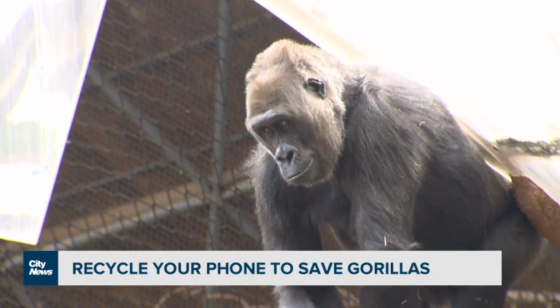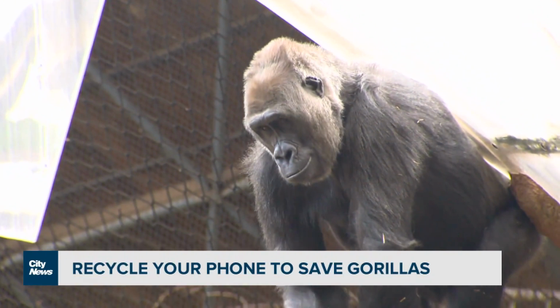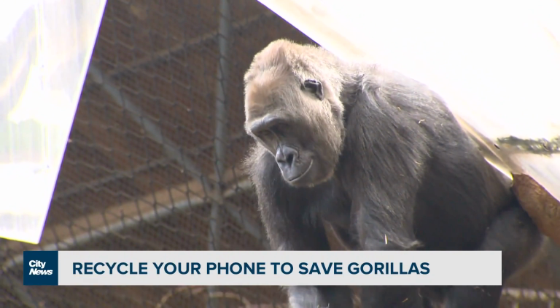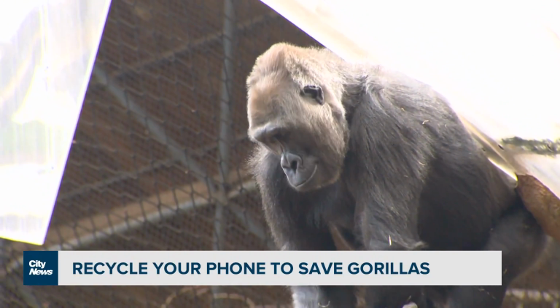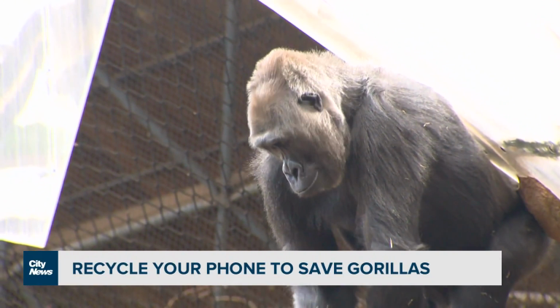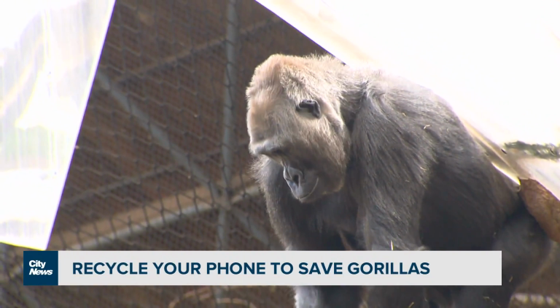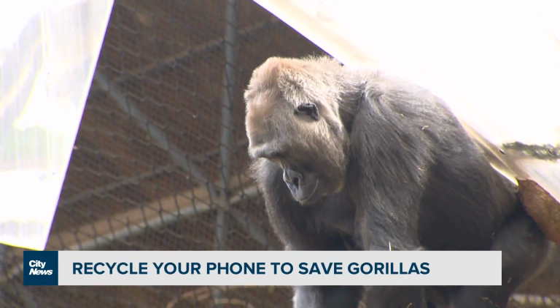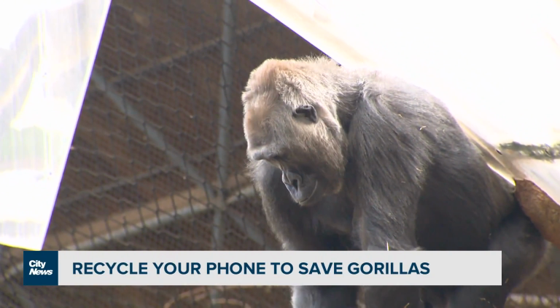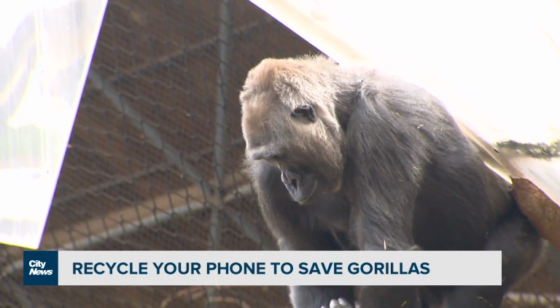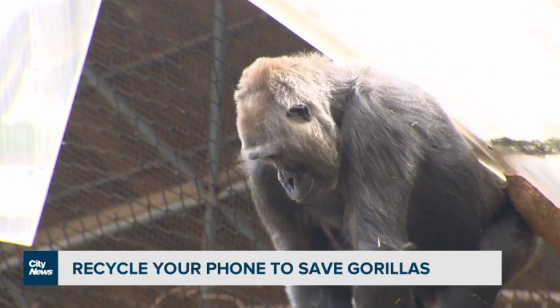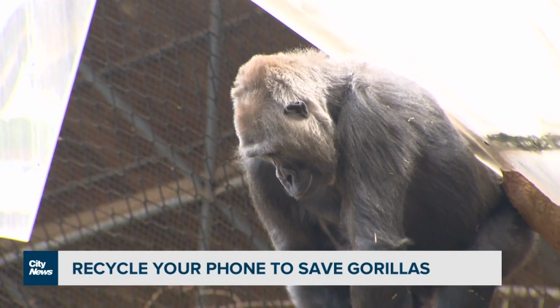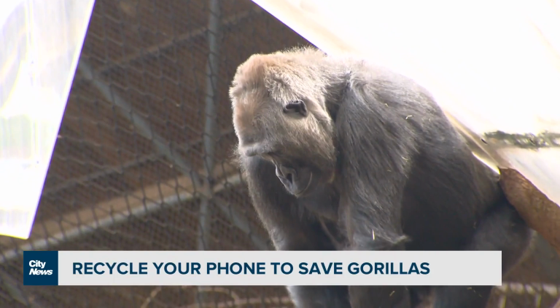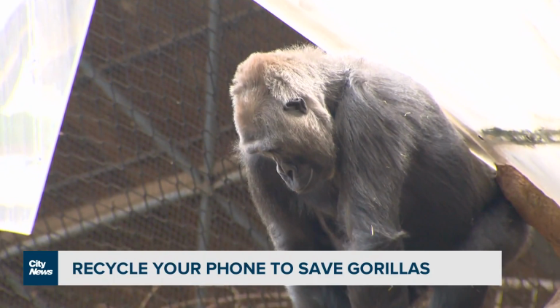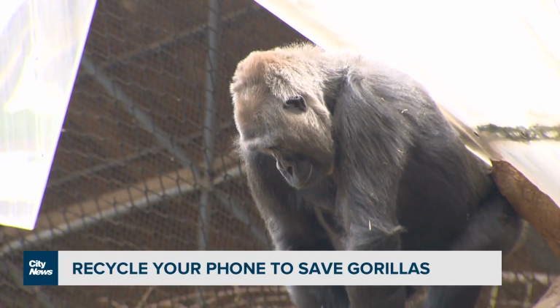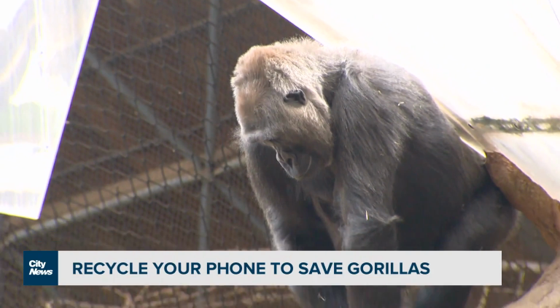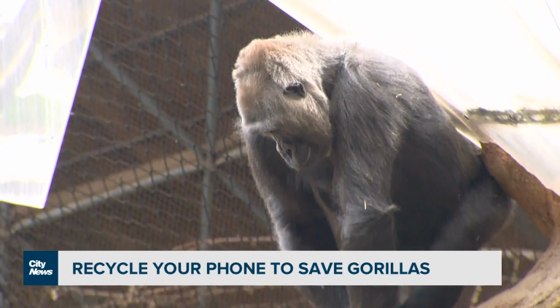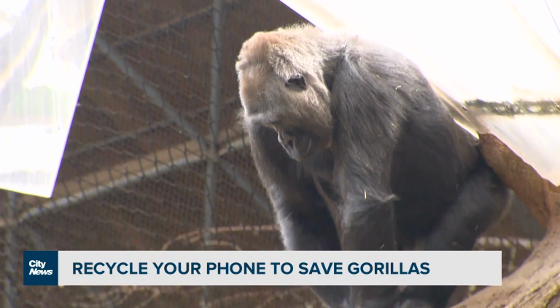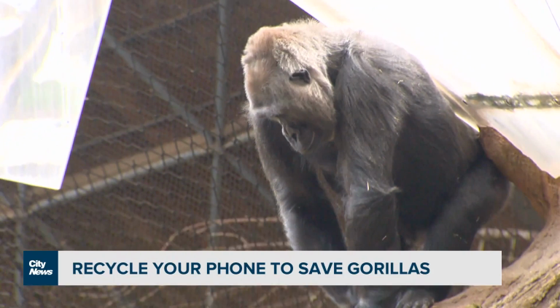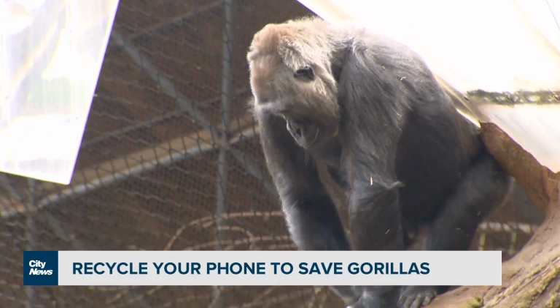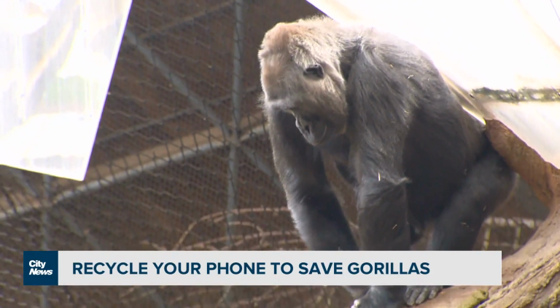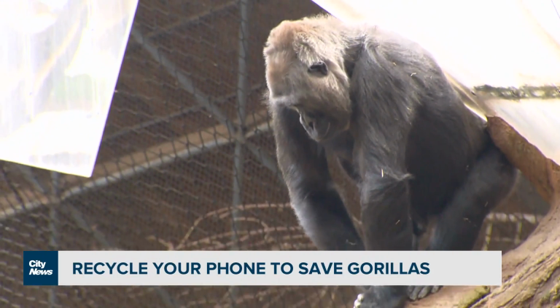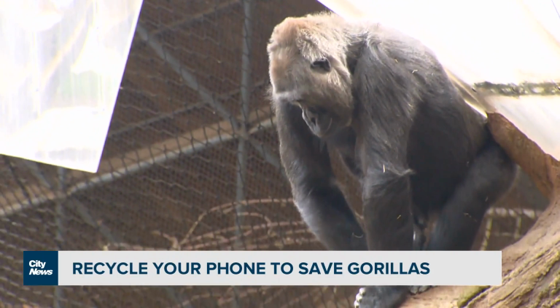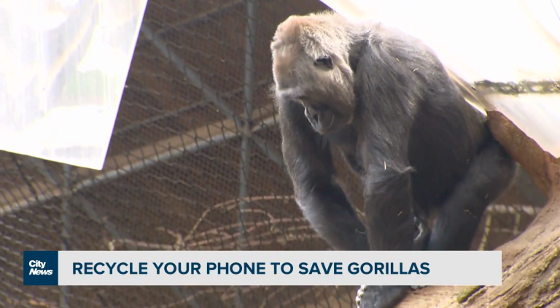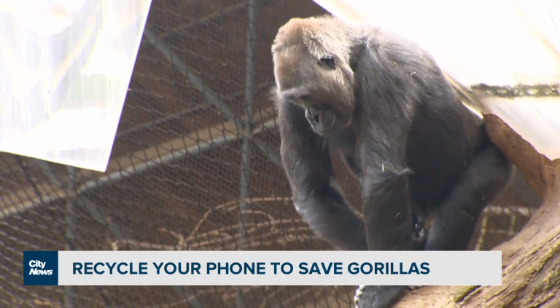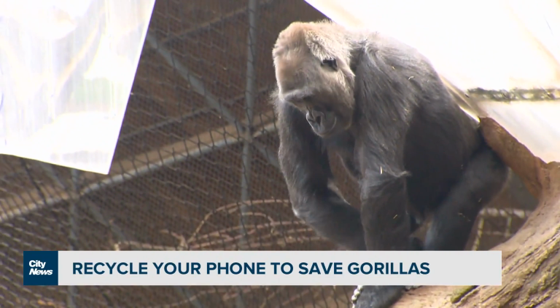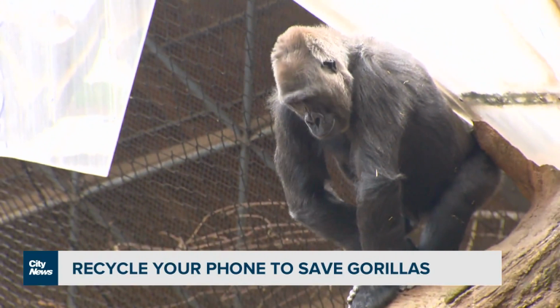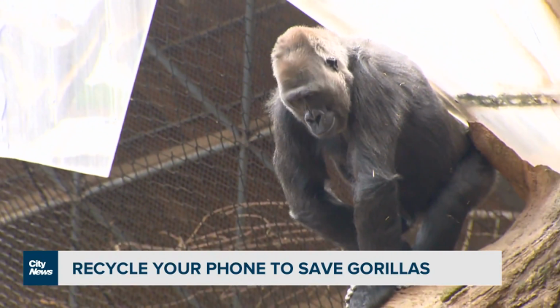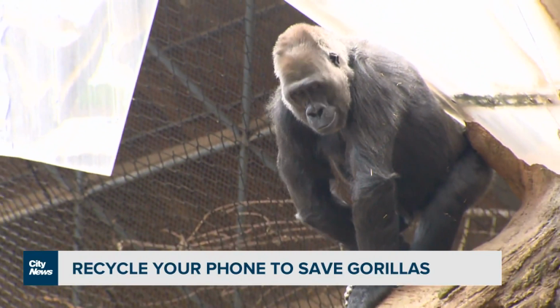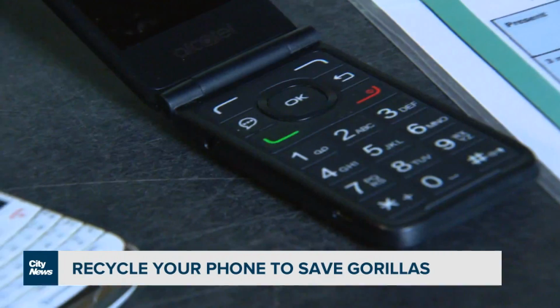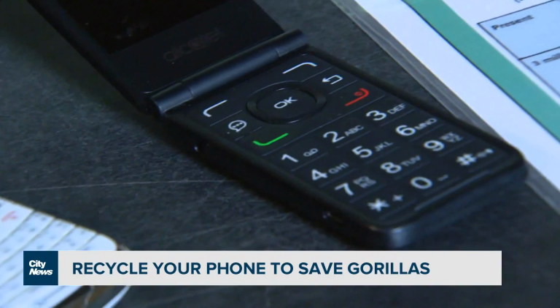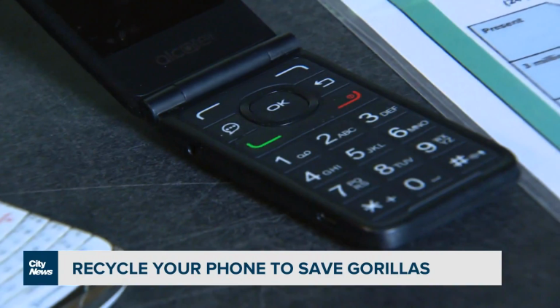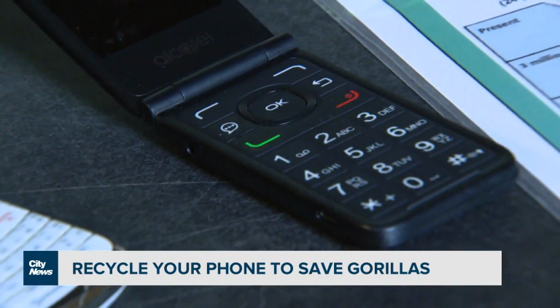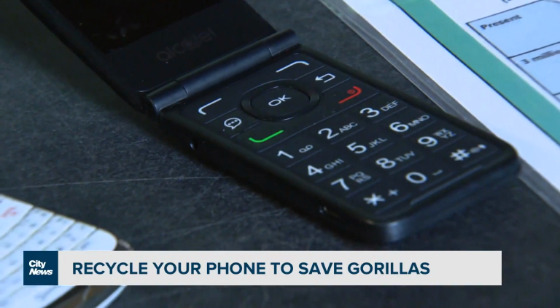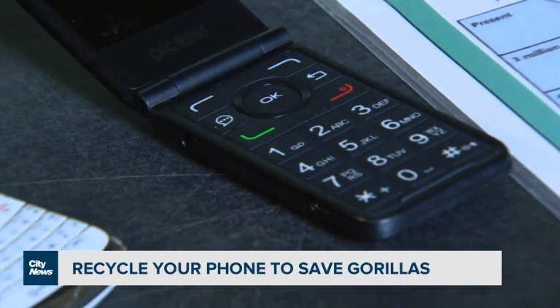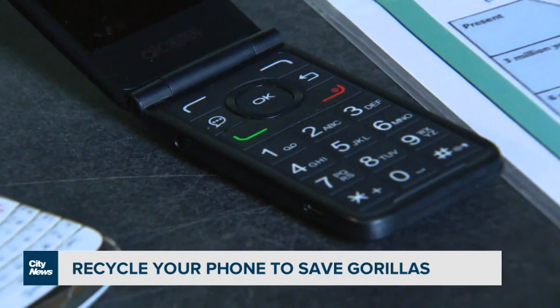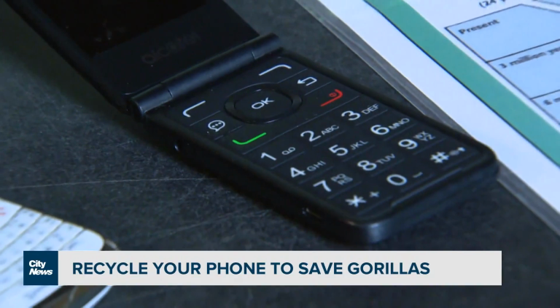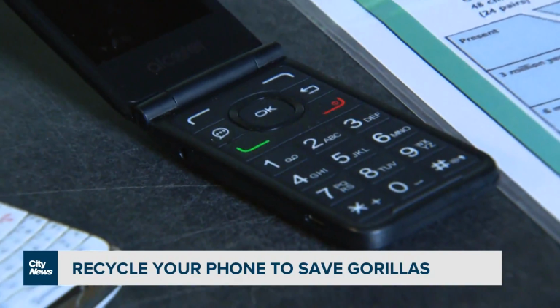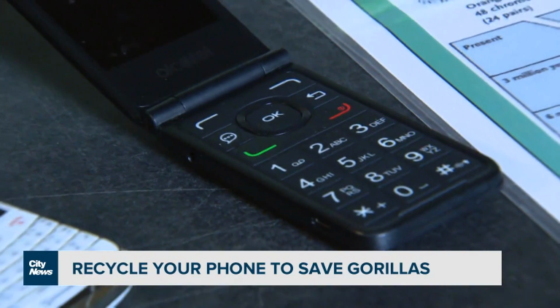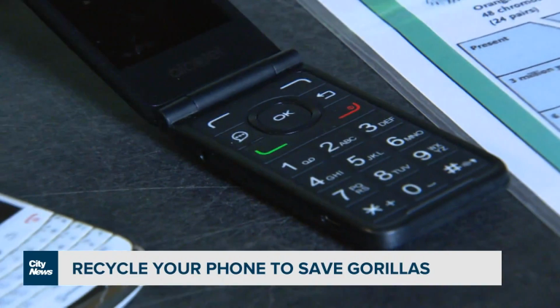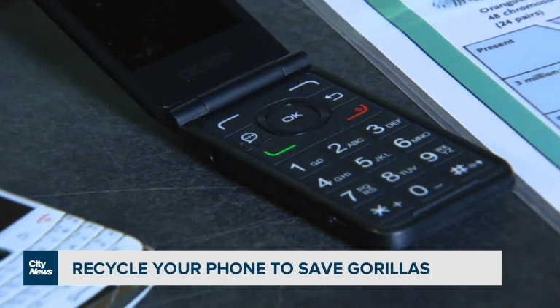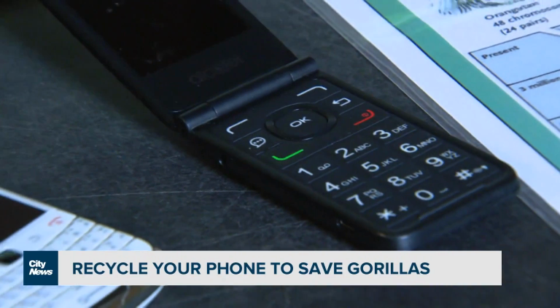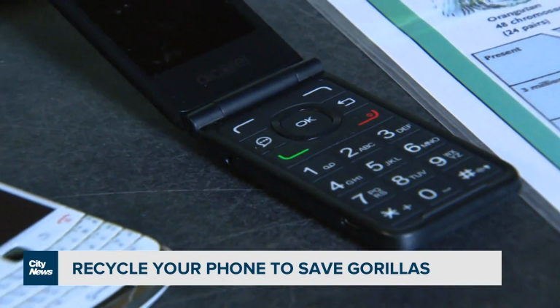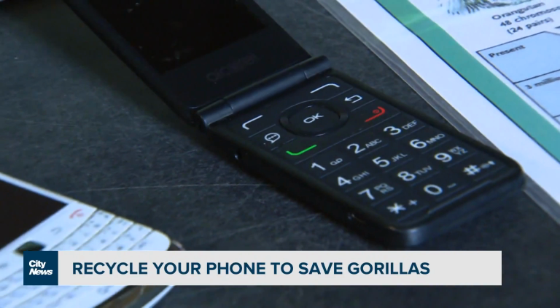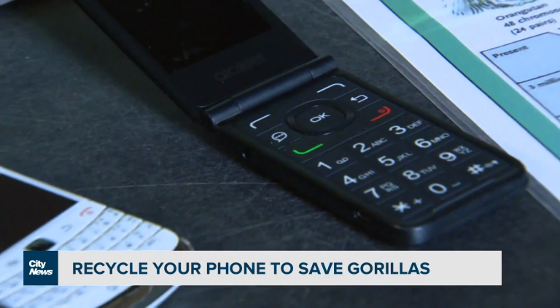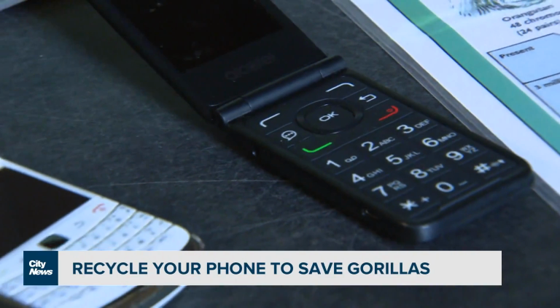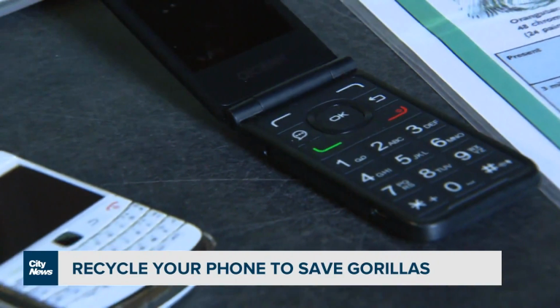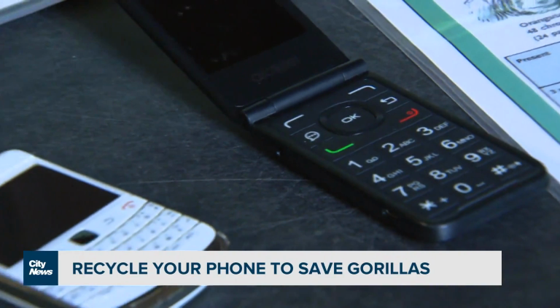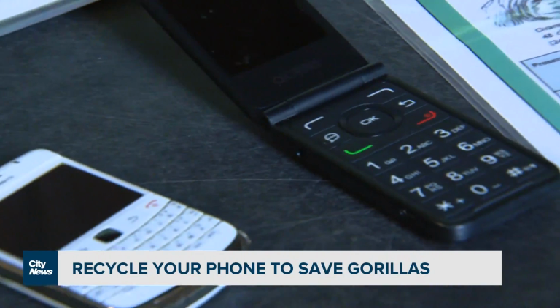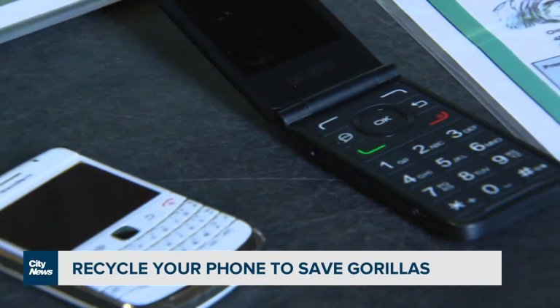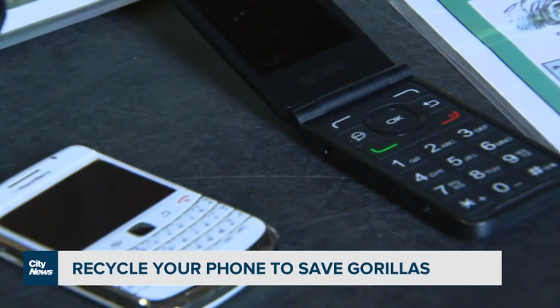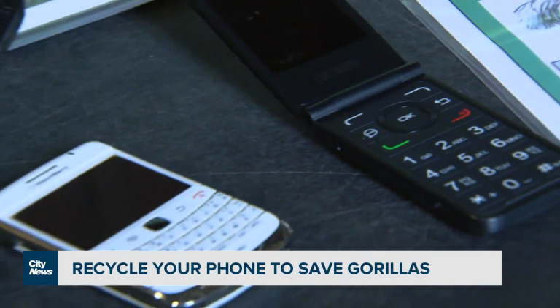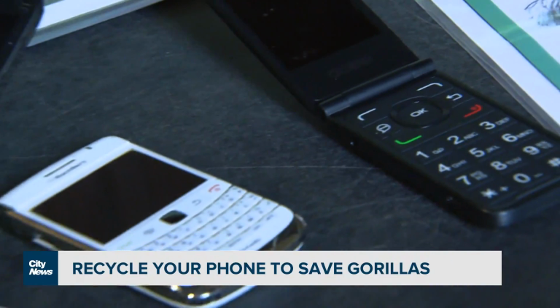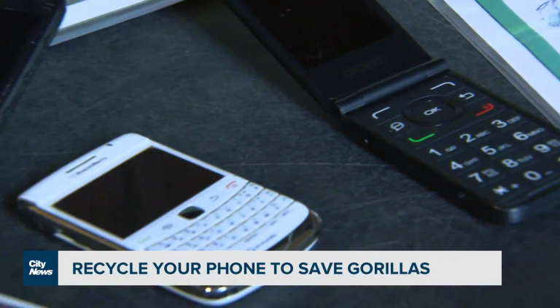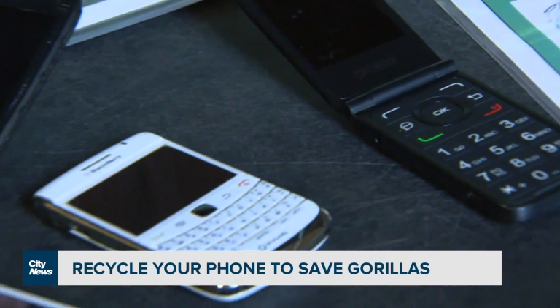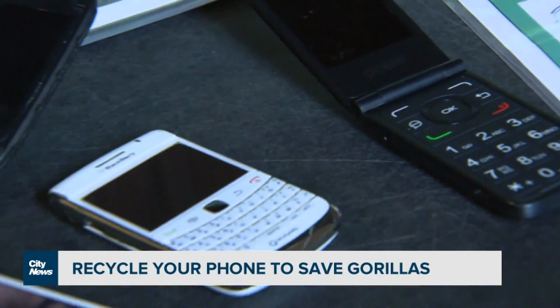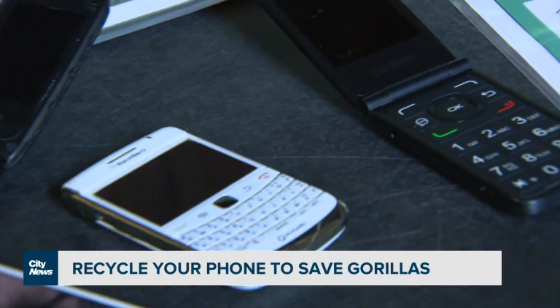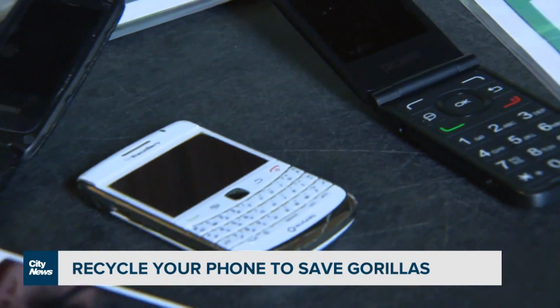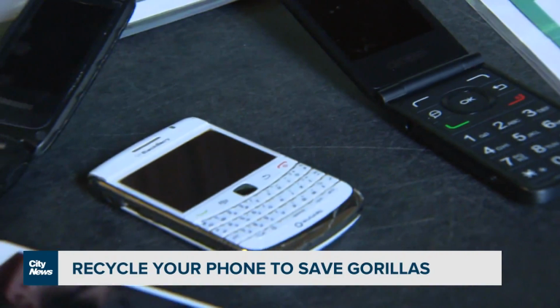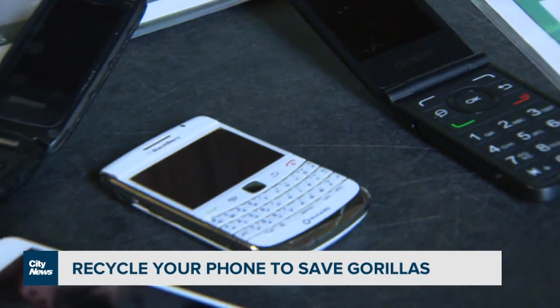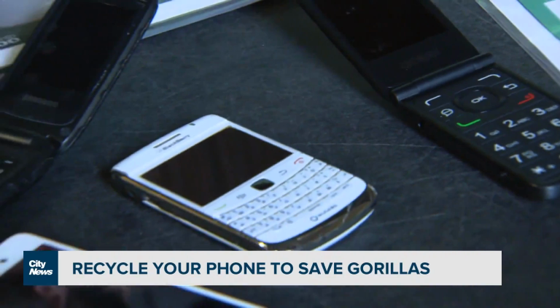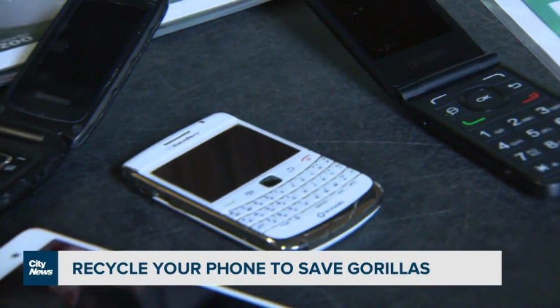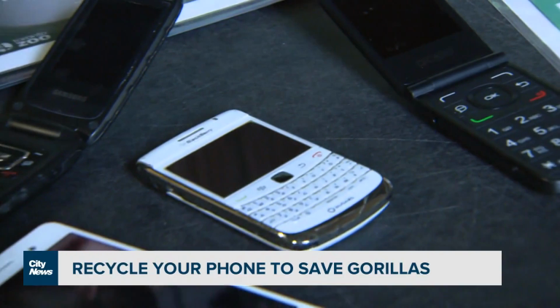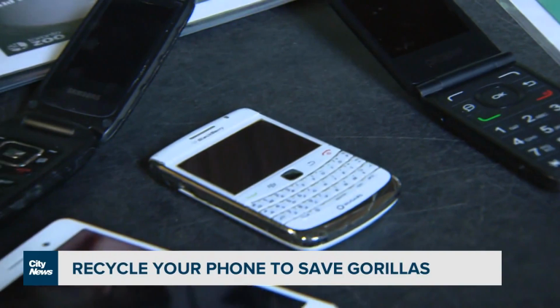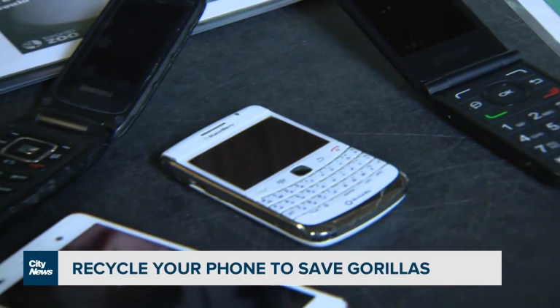But experts say there are enough old electronics around that if they were all recycled, there would be no need for mining more.